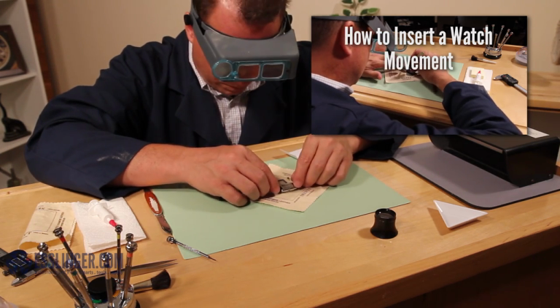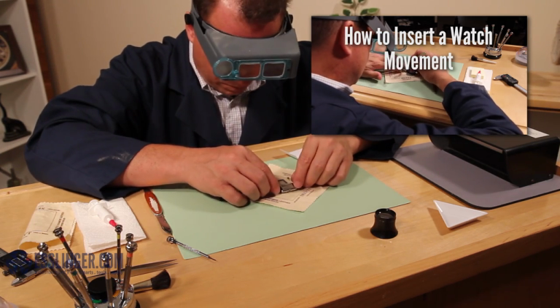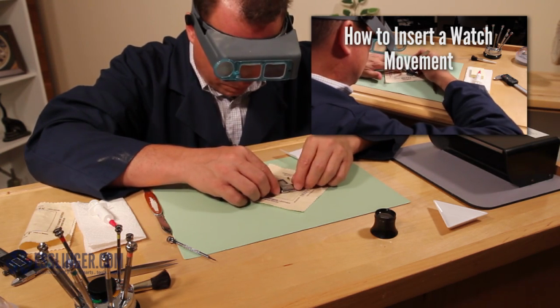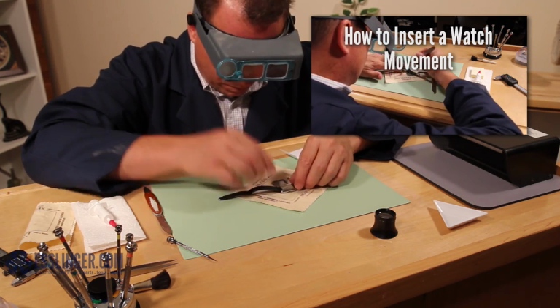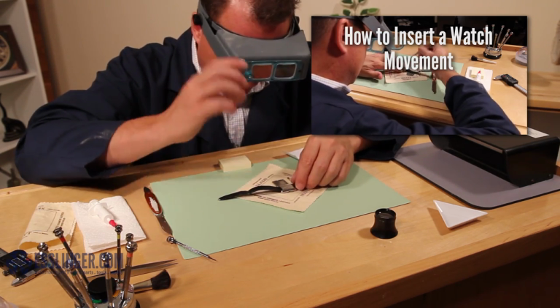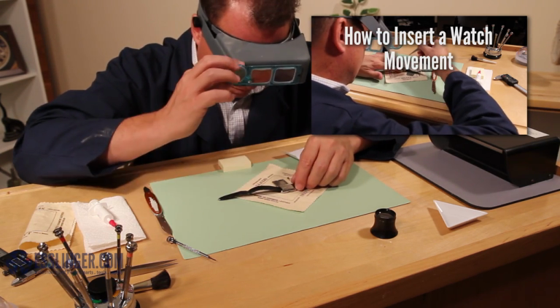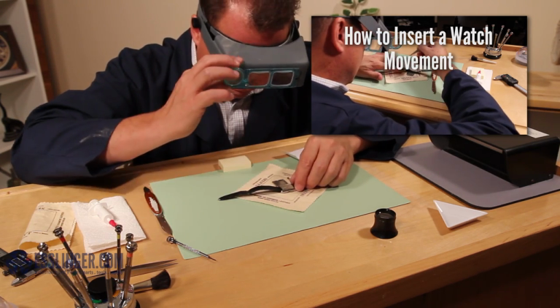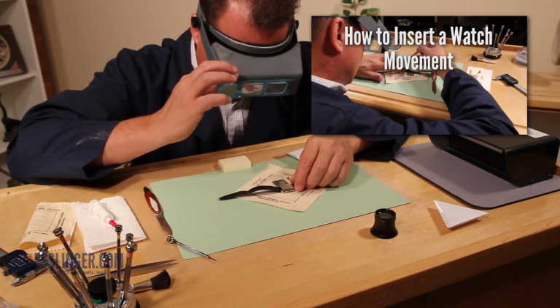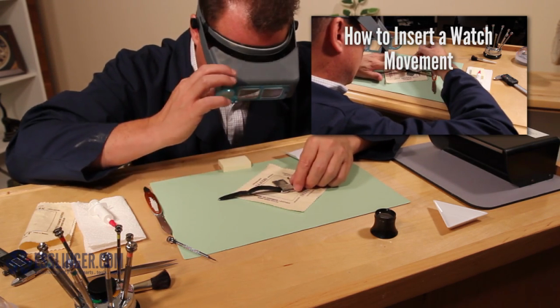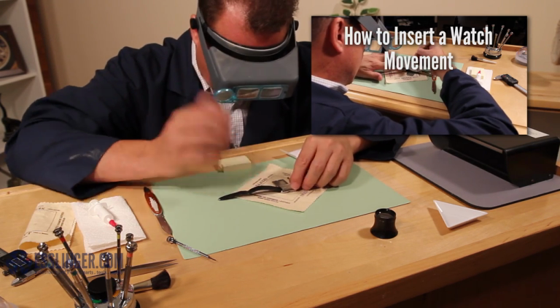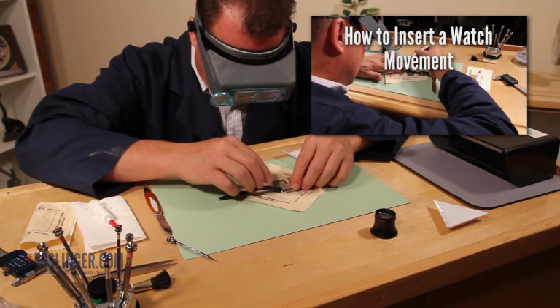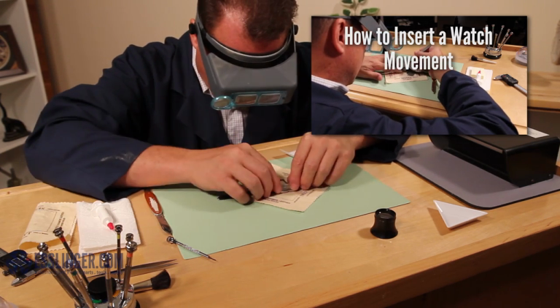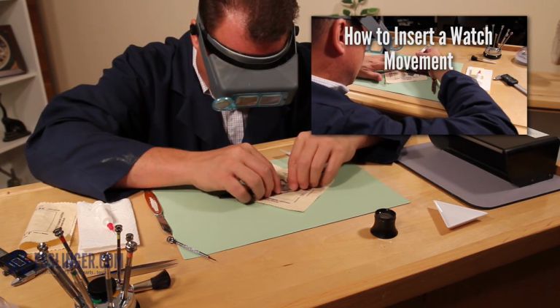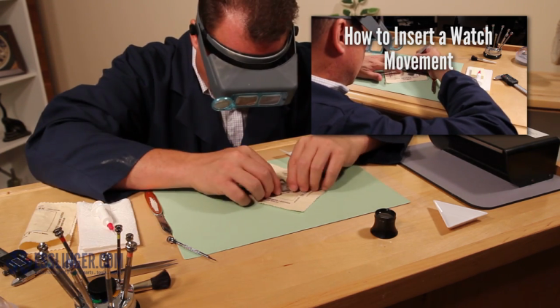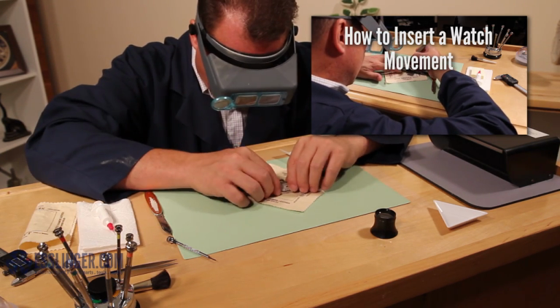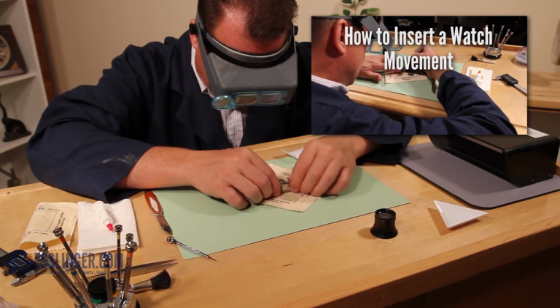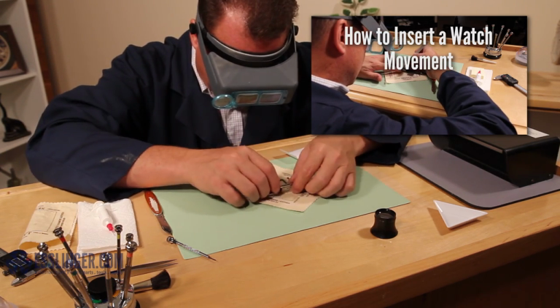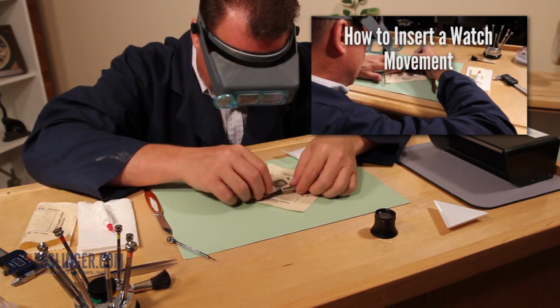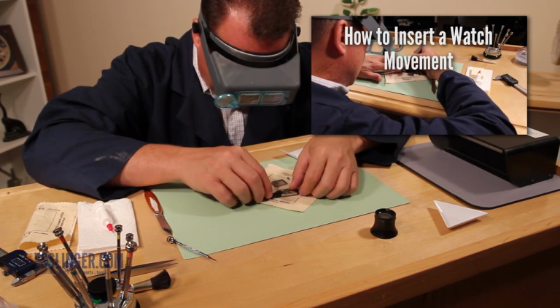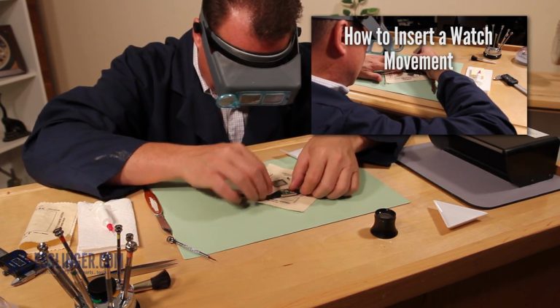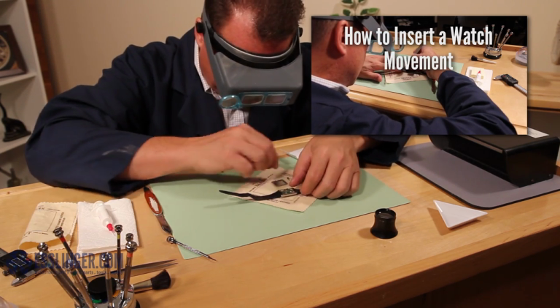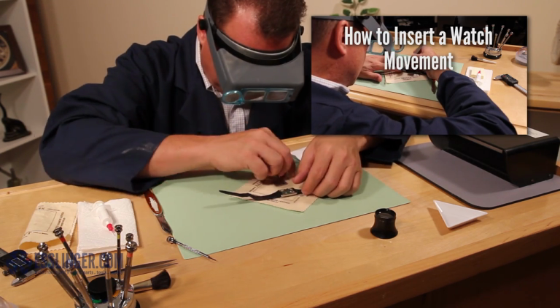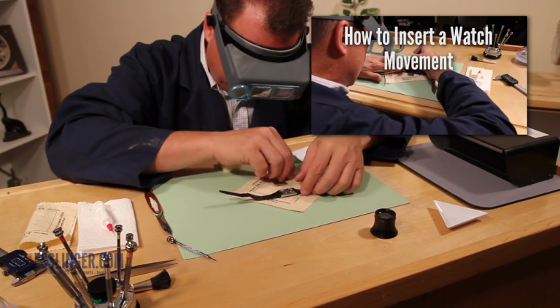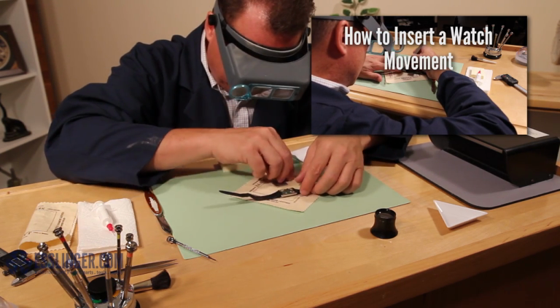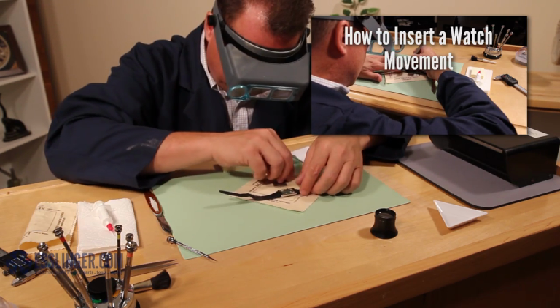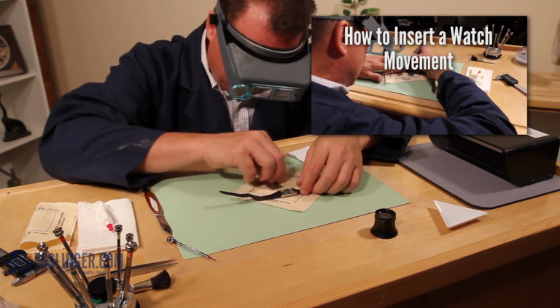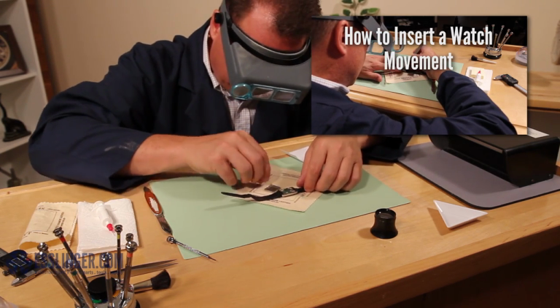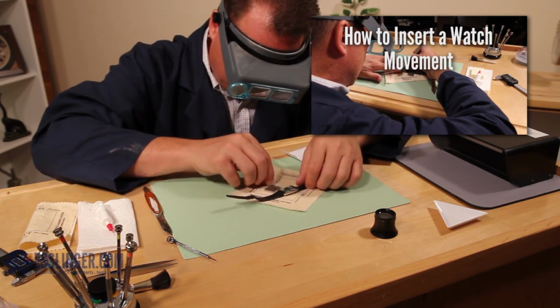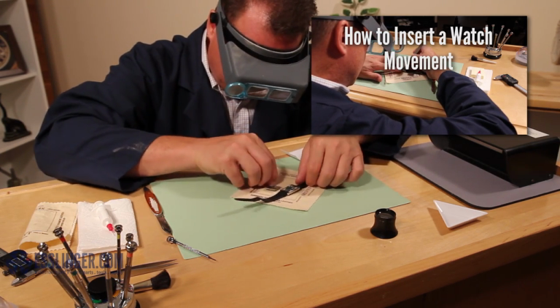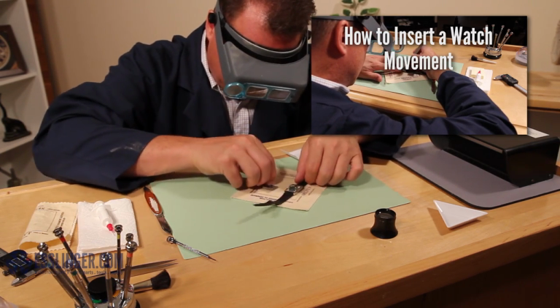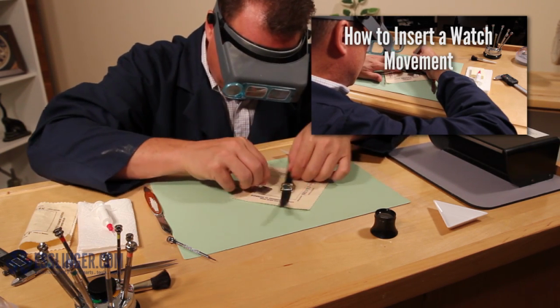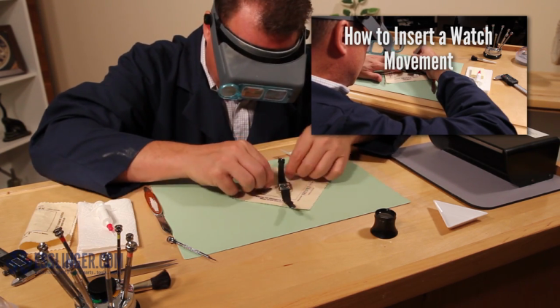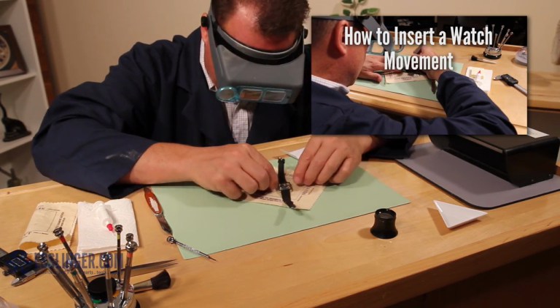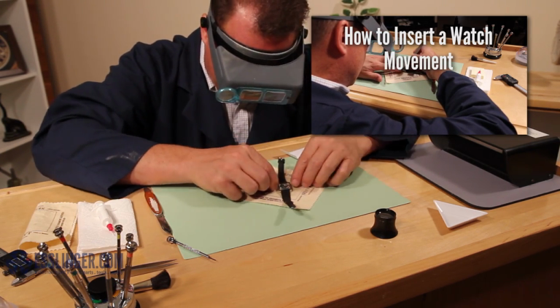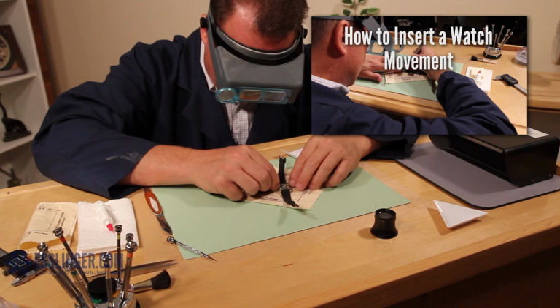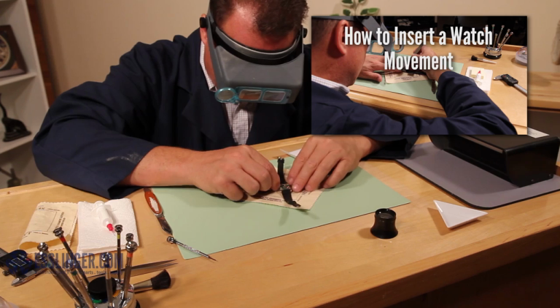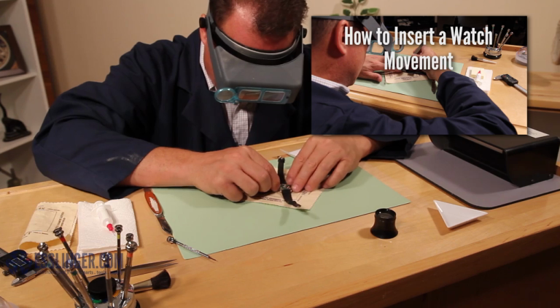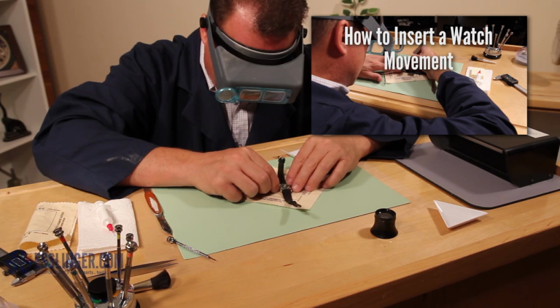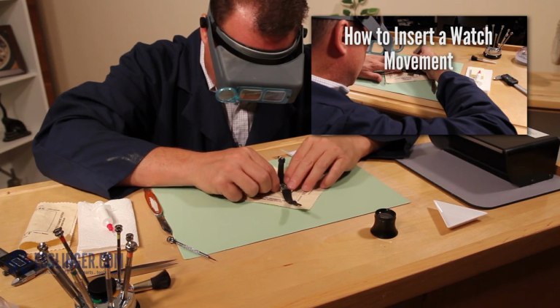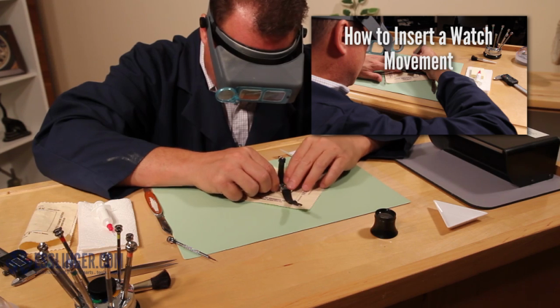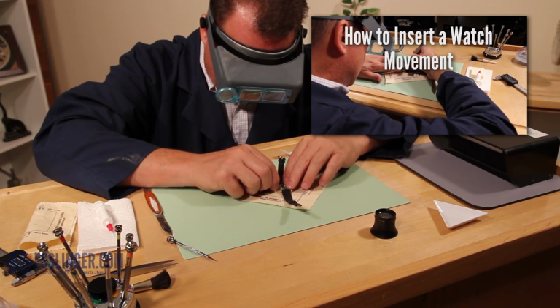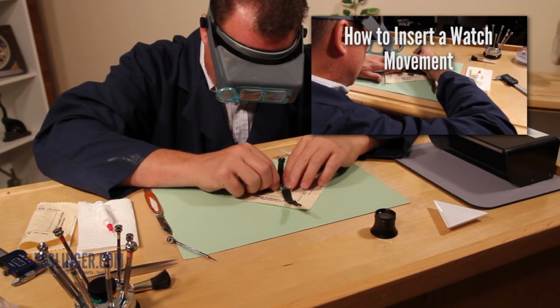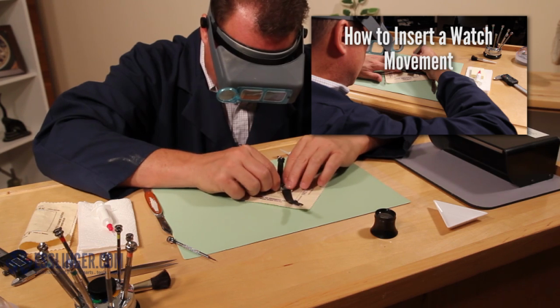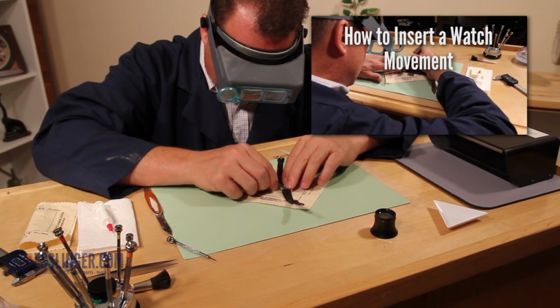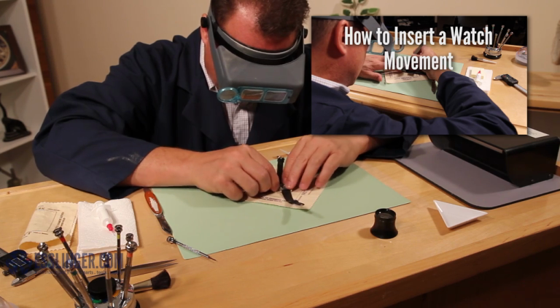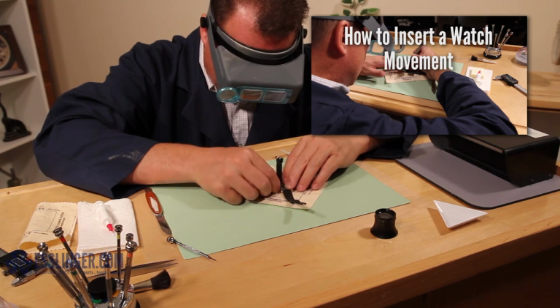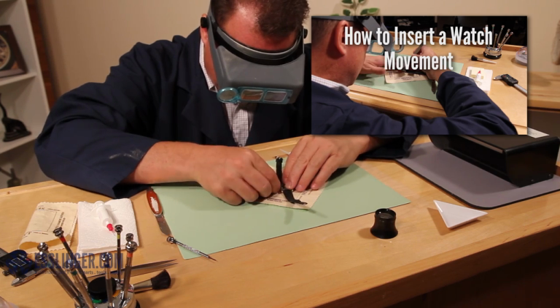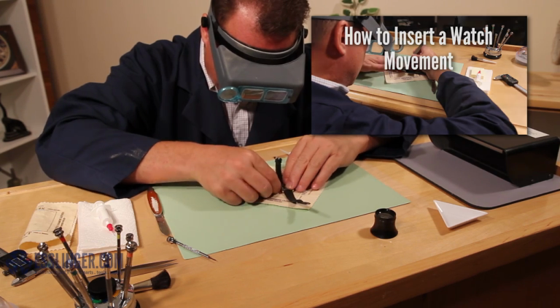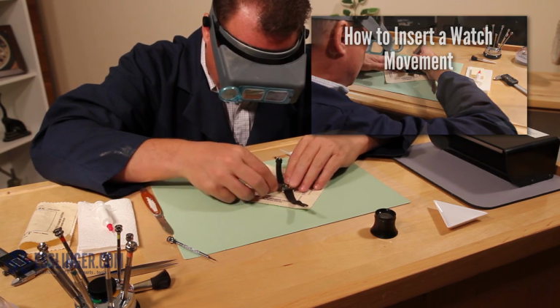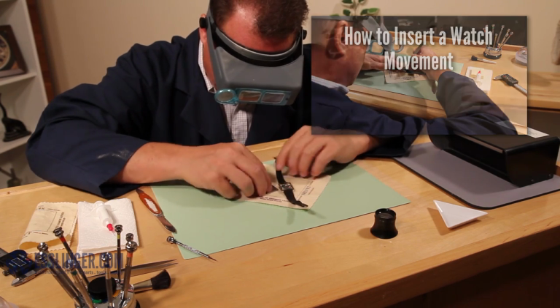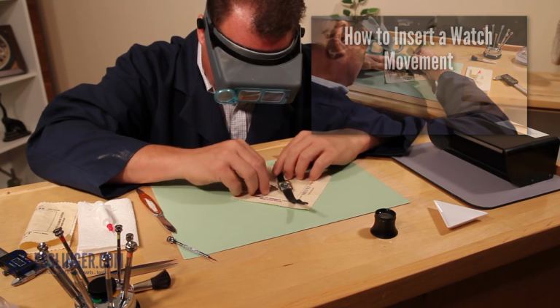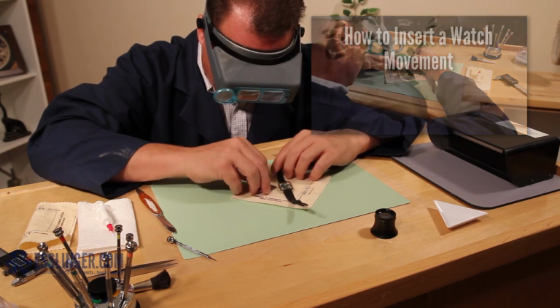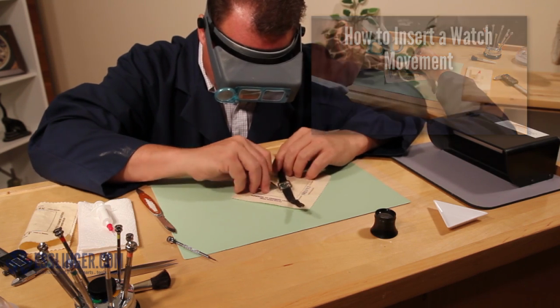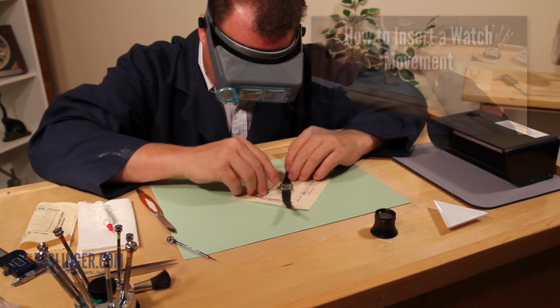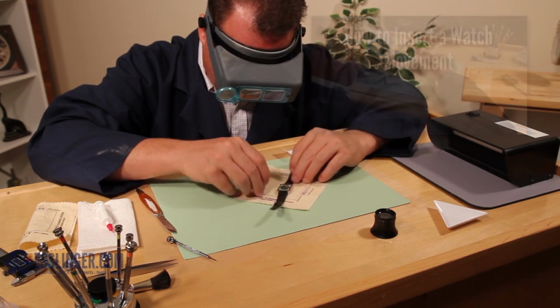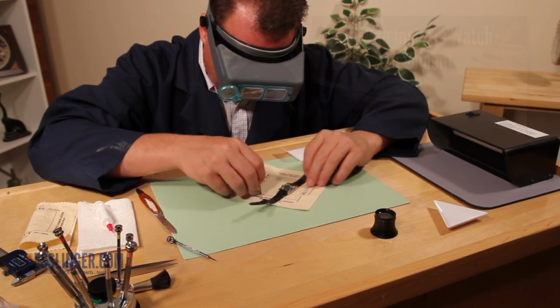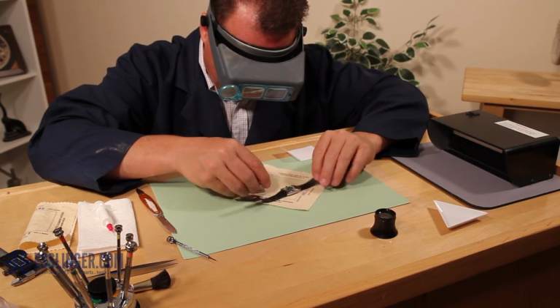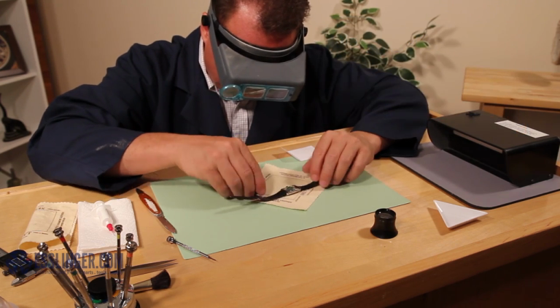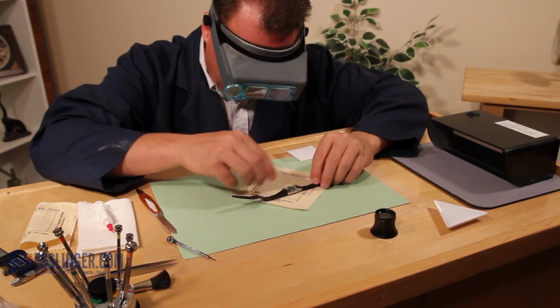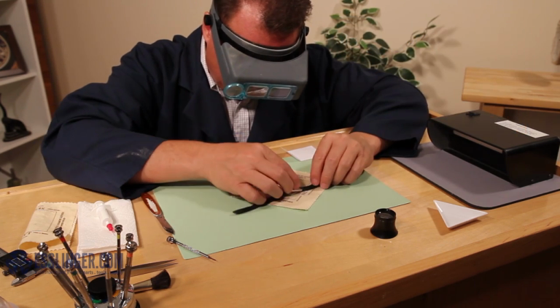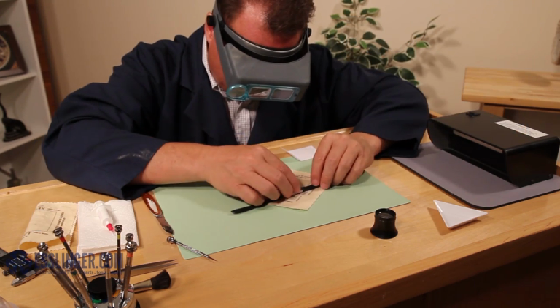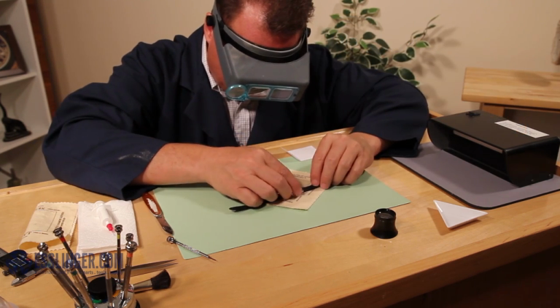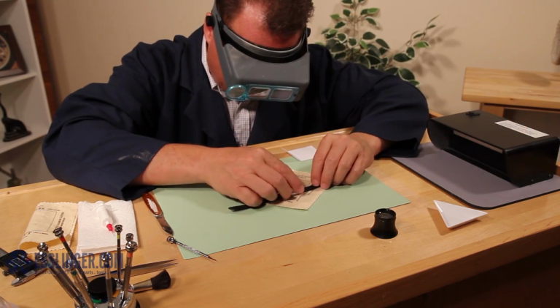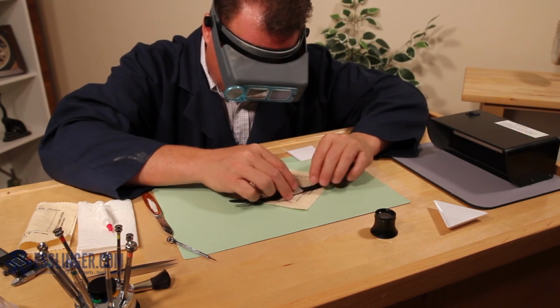To learn more about watch repair or for more methods on attaching a watch crystal, check out Esslinger.com's YouTube channel today.